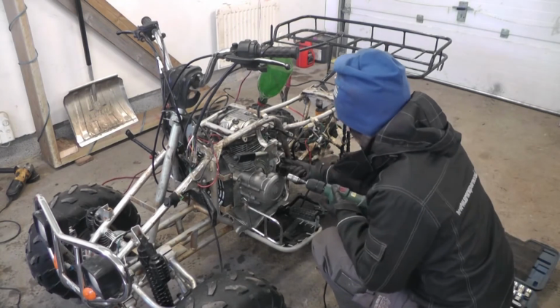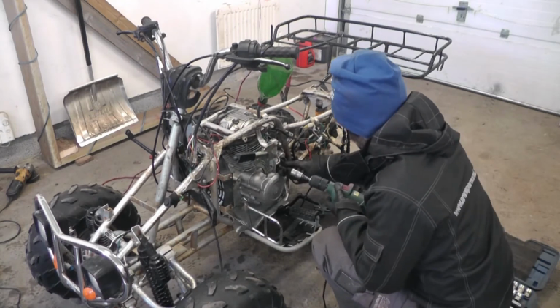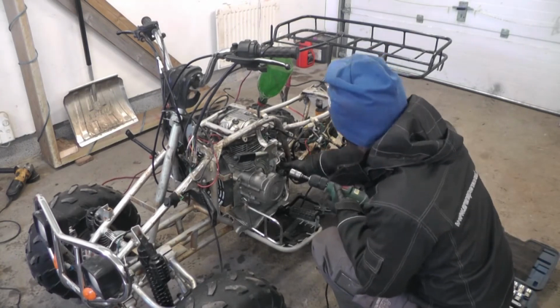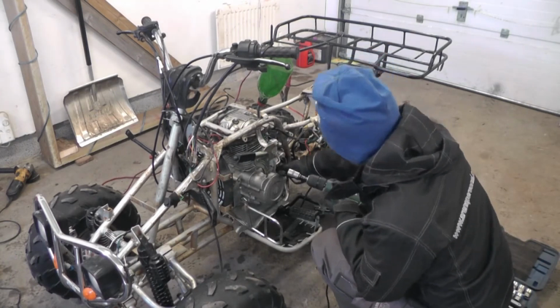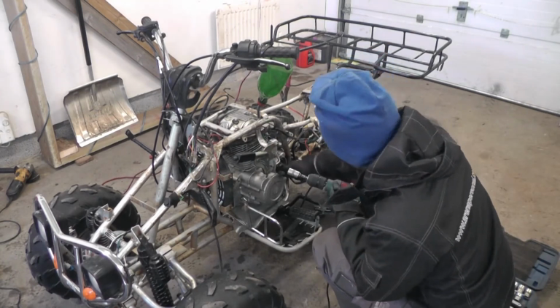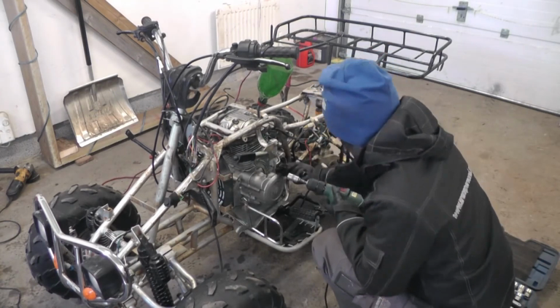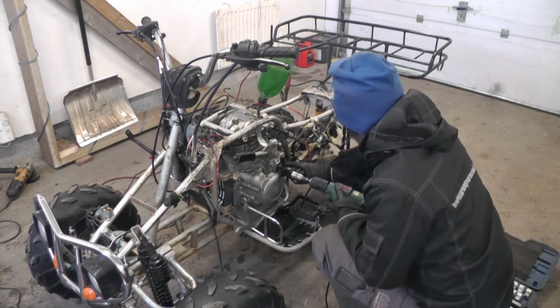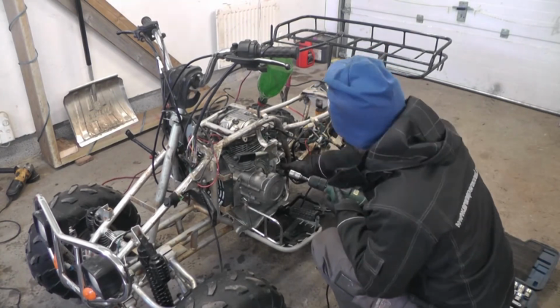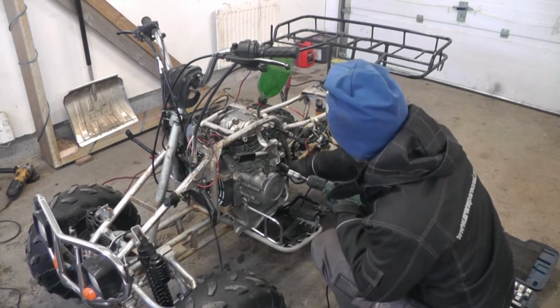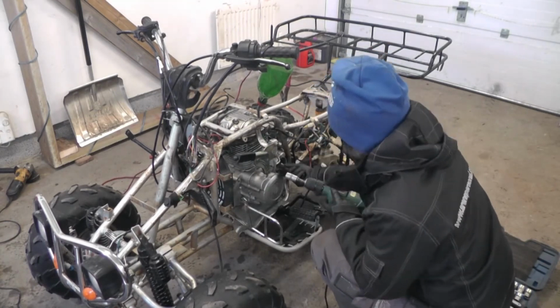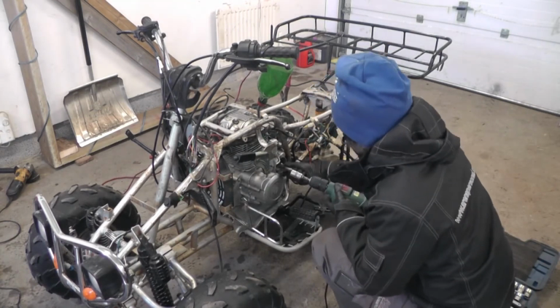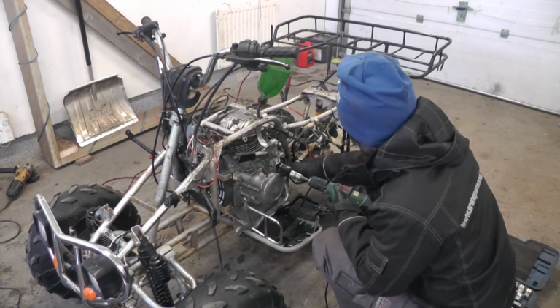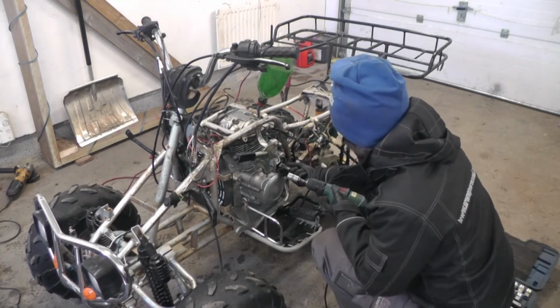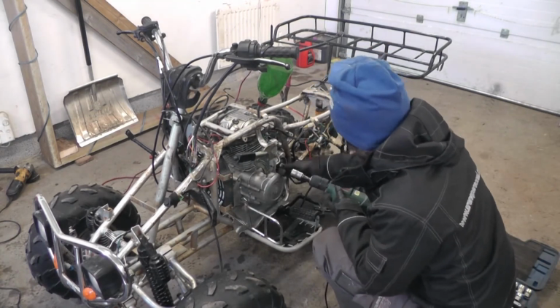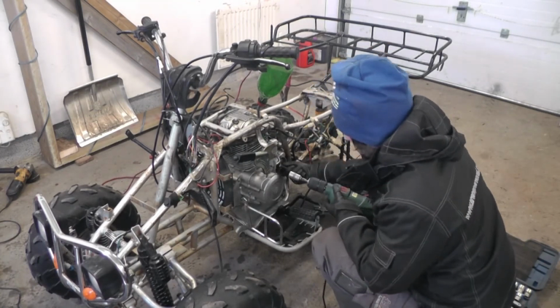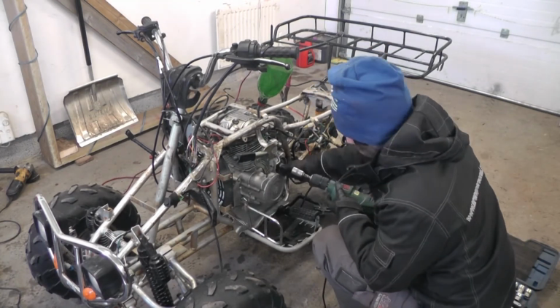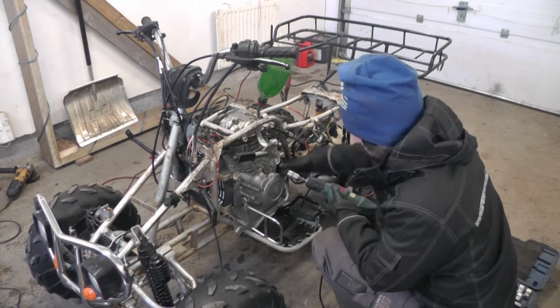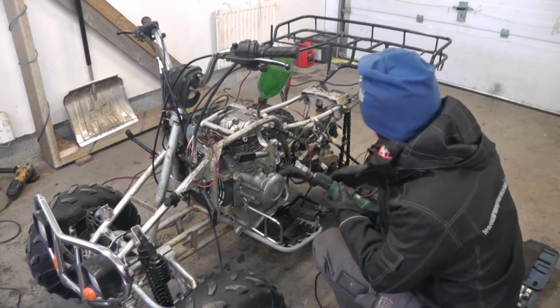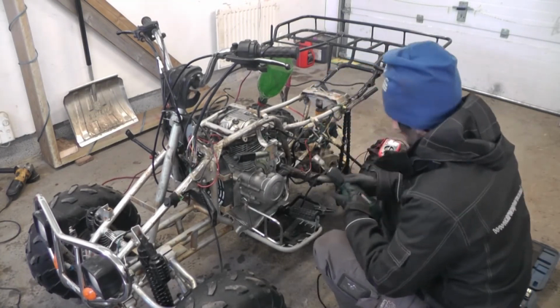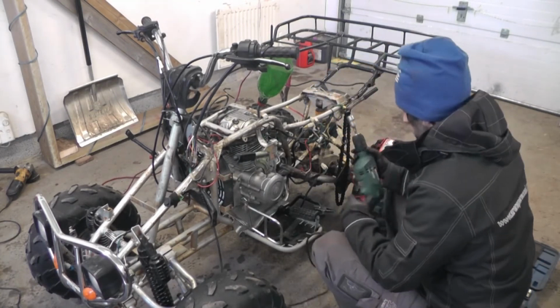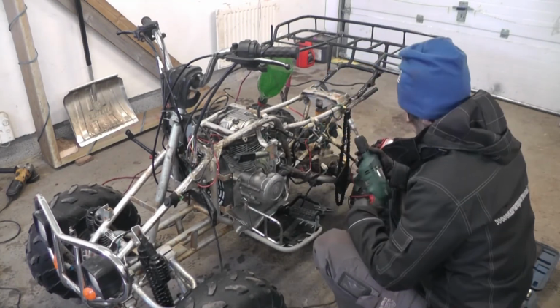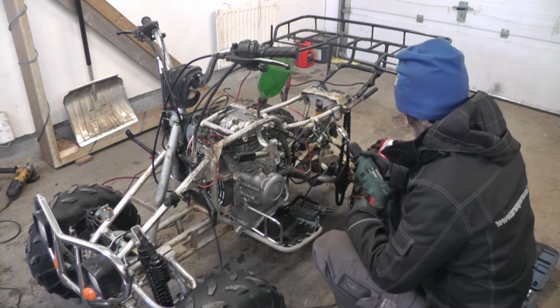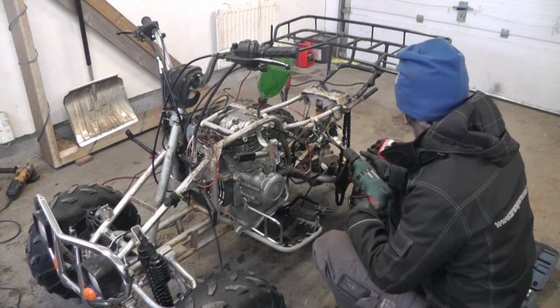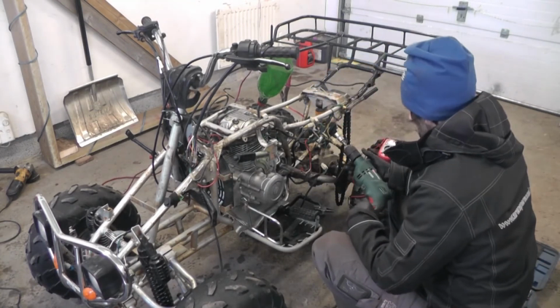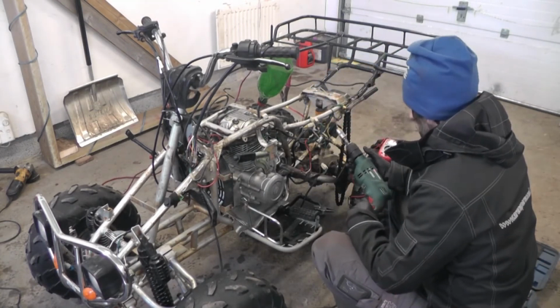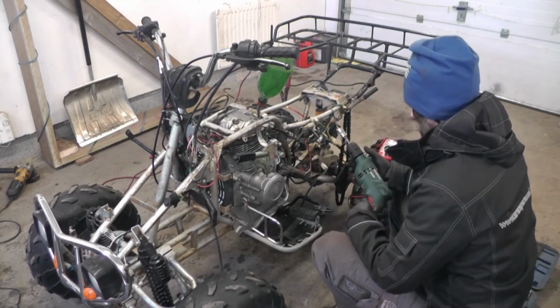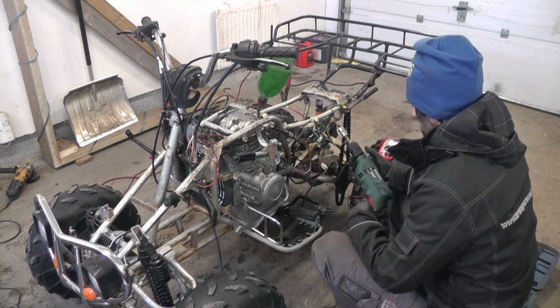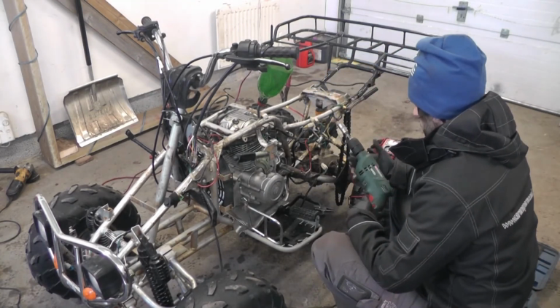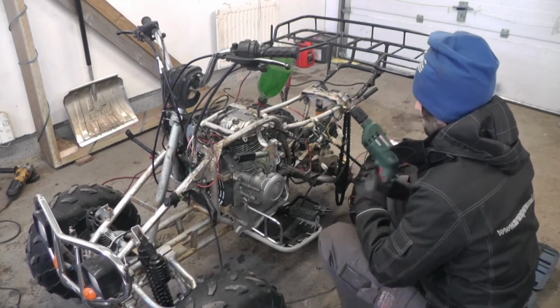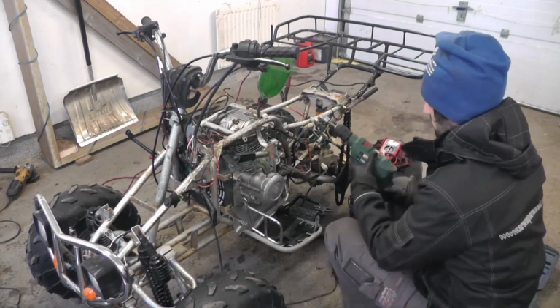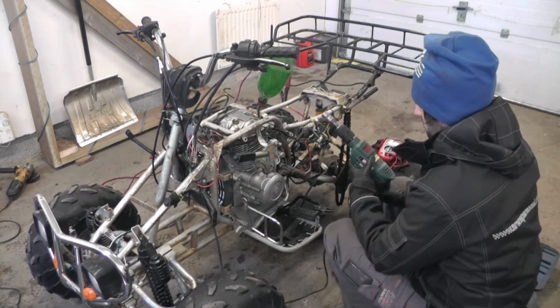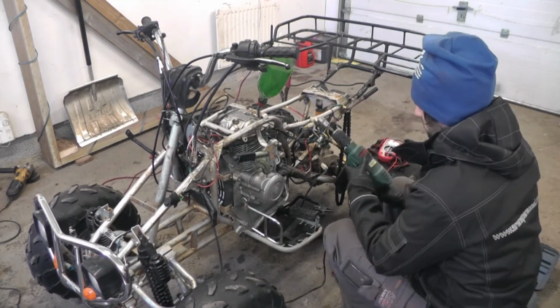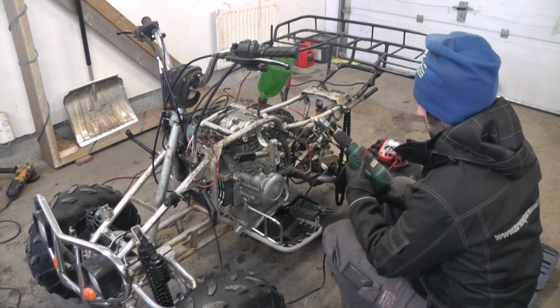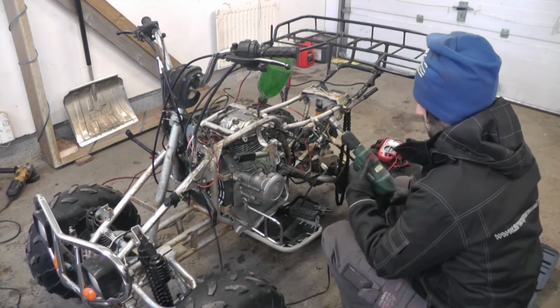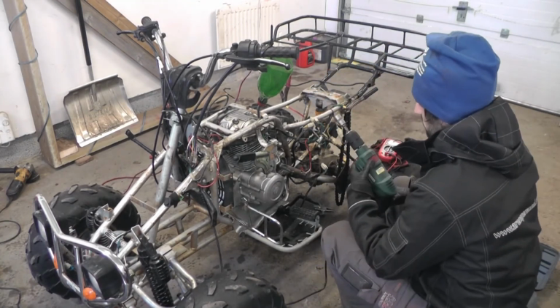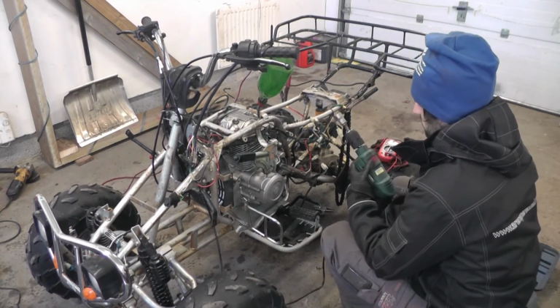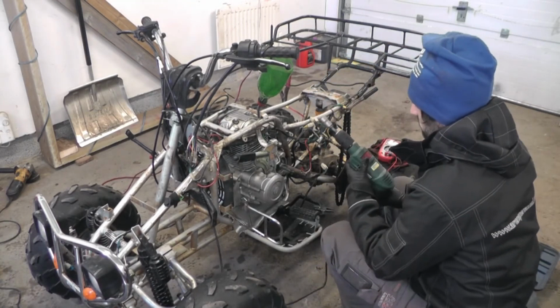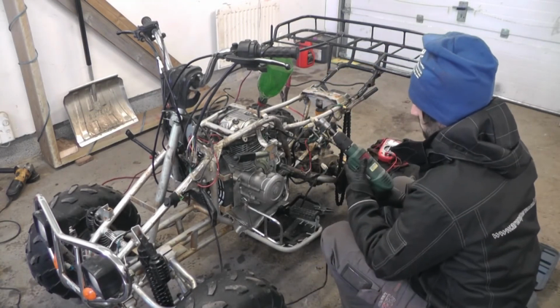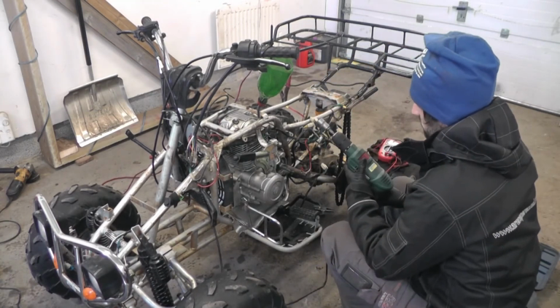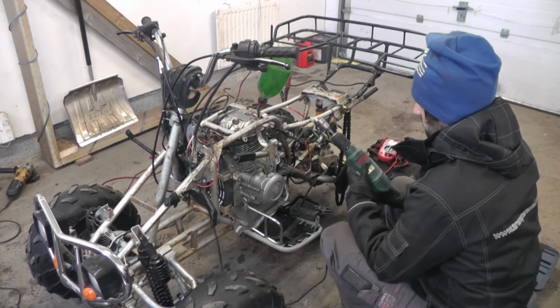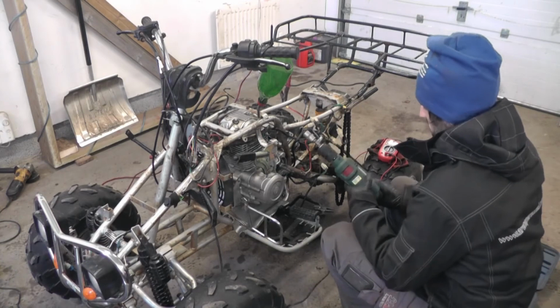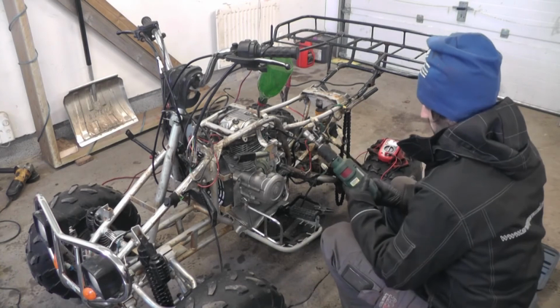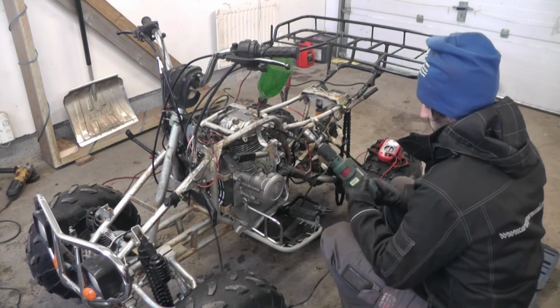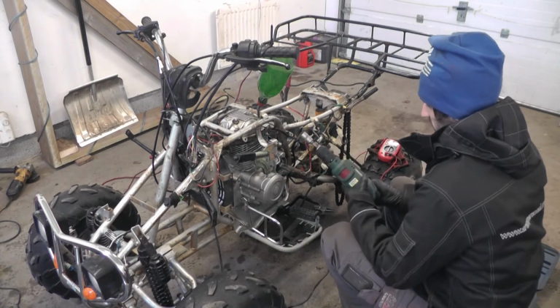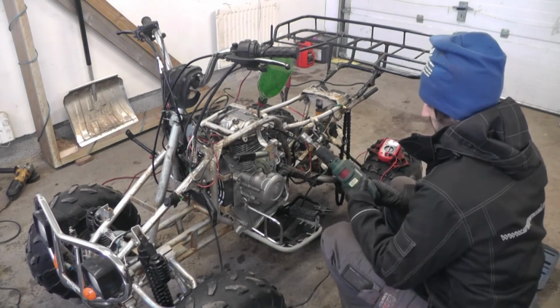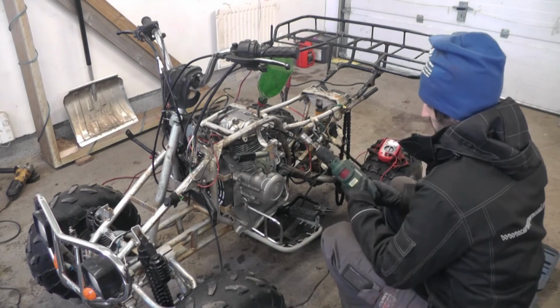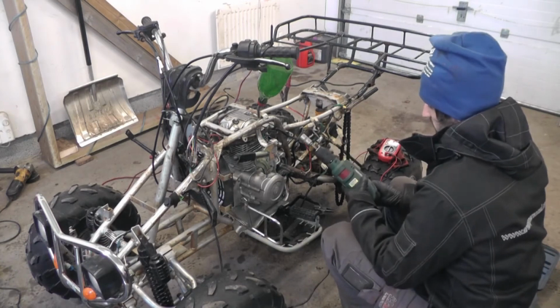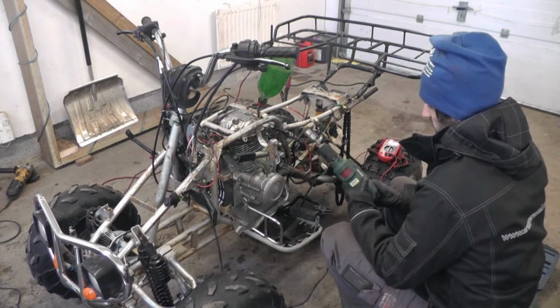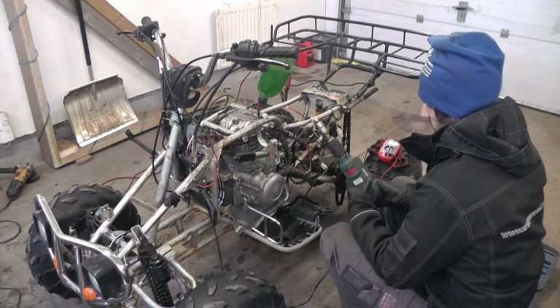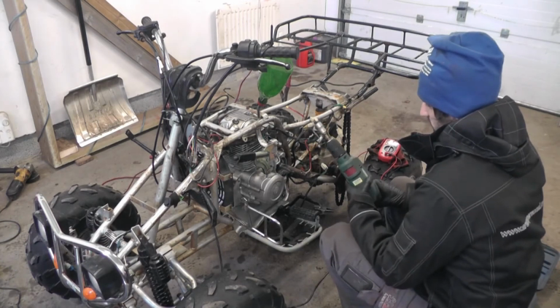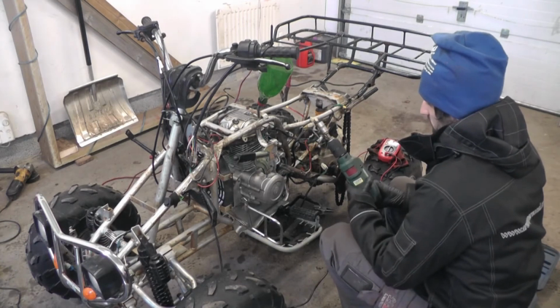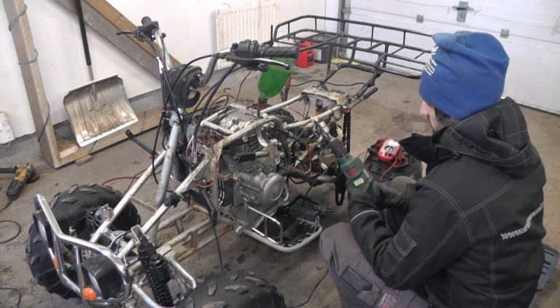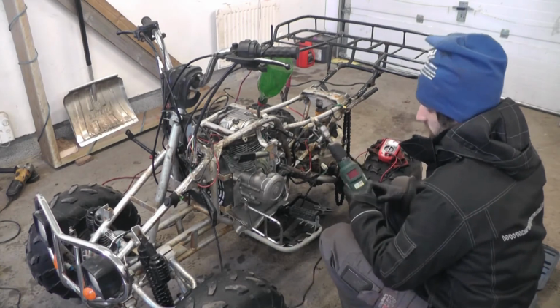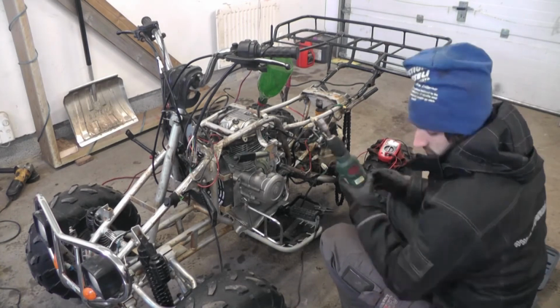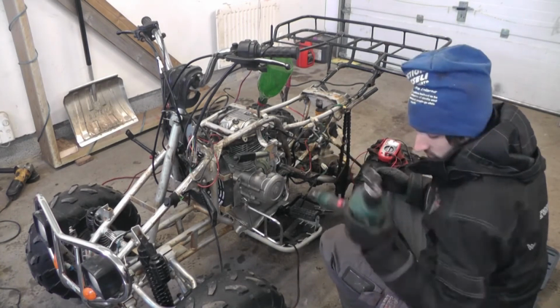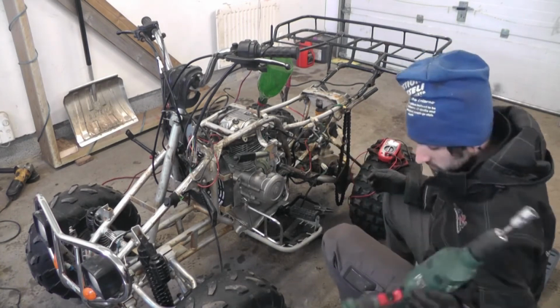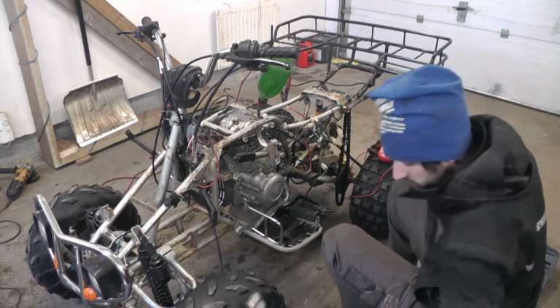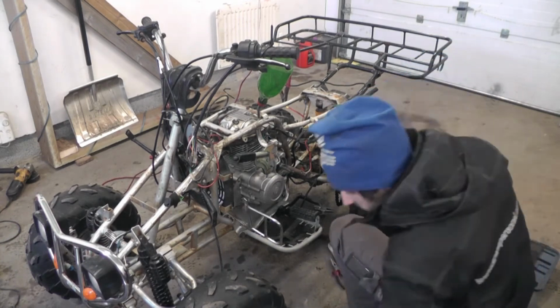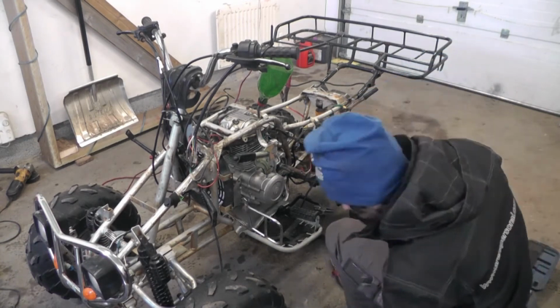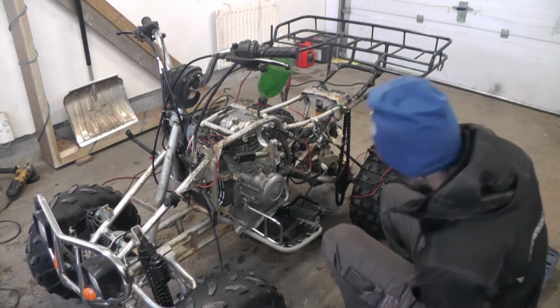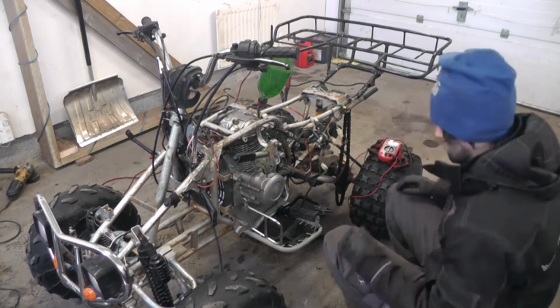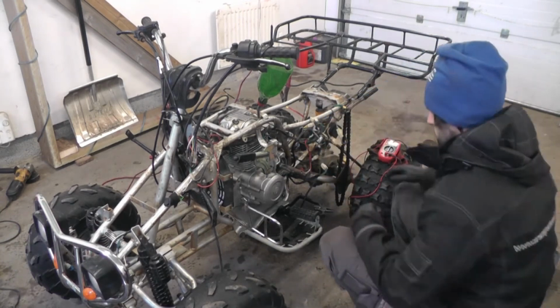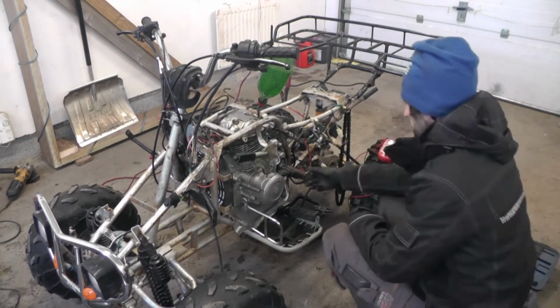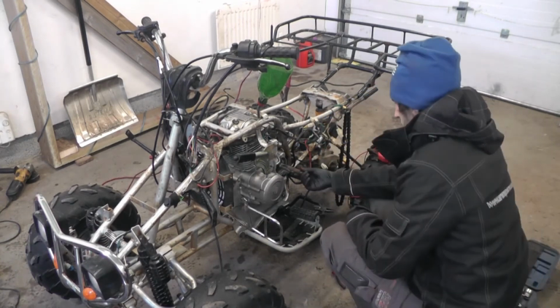Stay tuned for the next part where I will investigate this further and try to get this ATV to start.